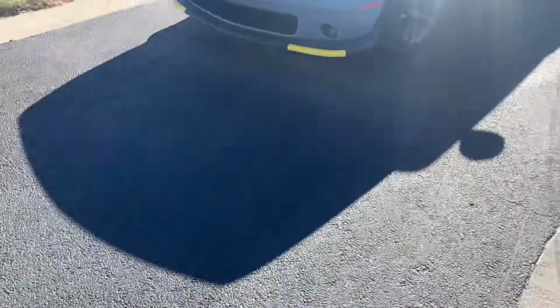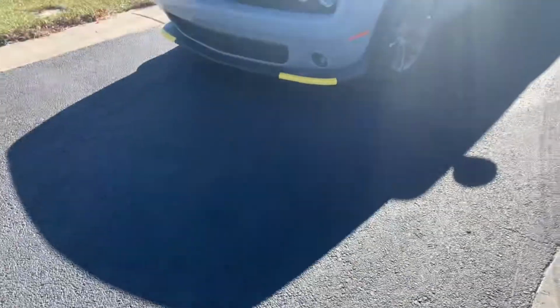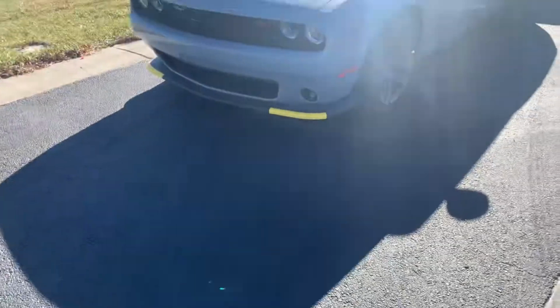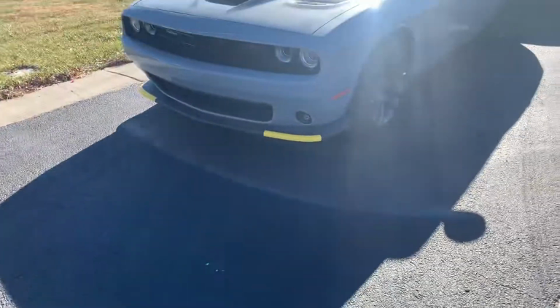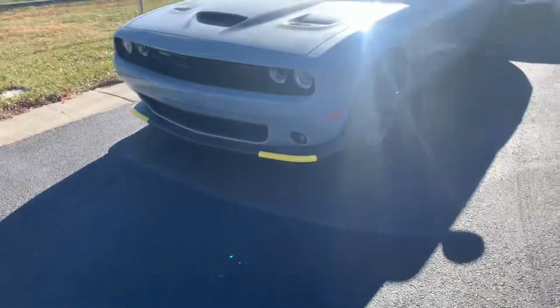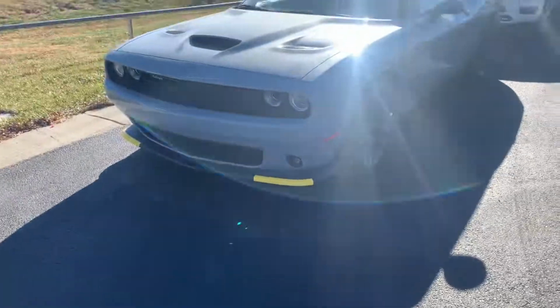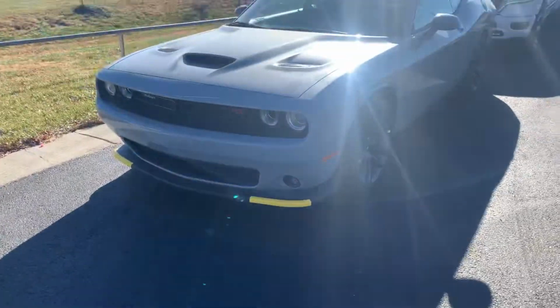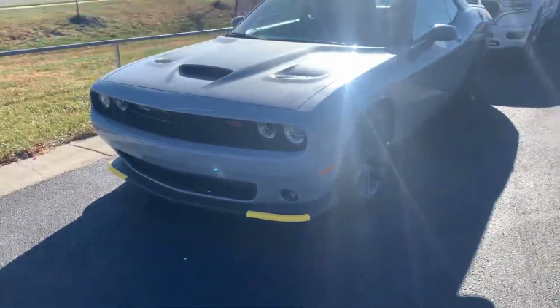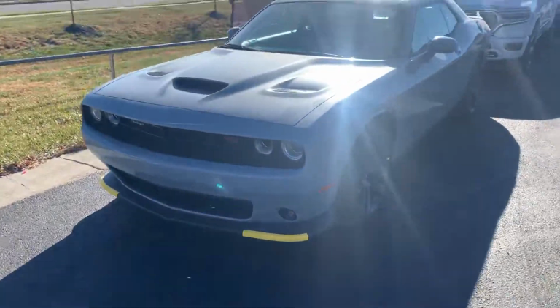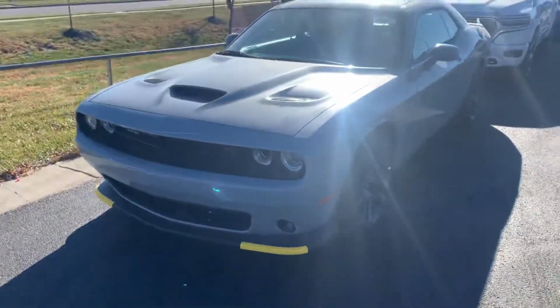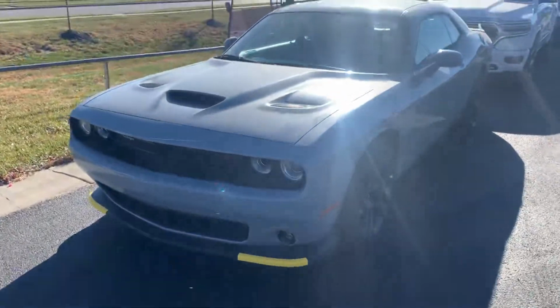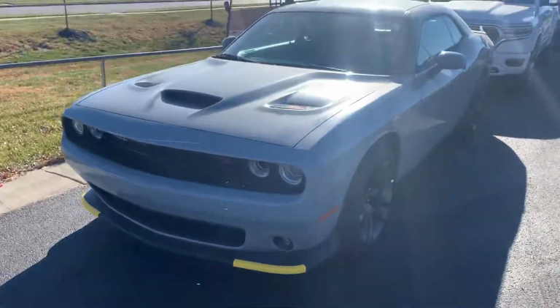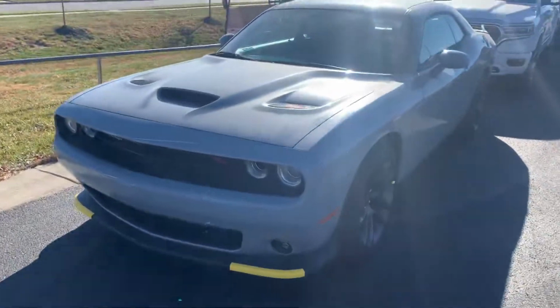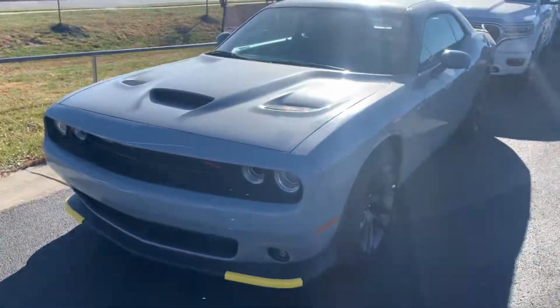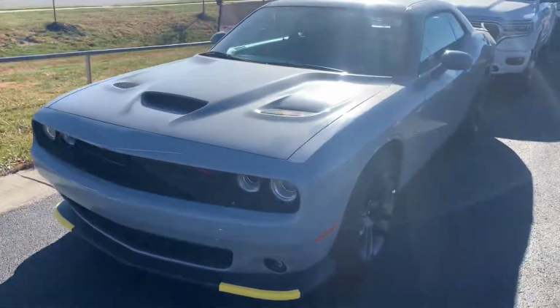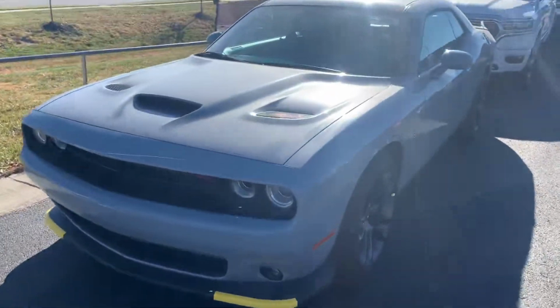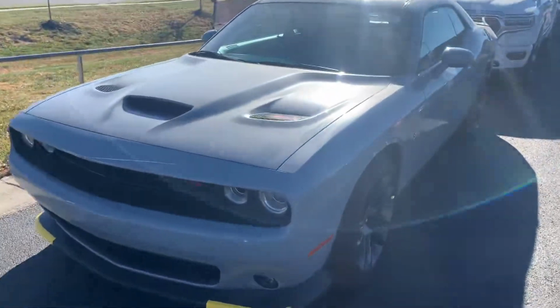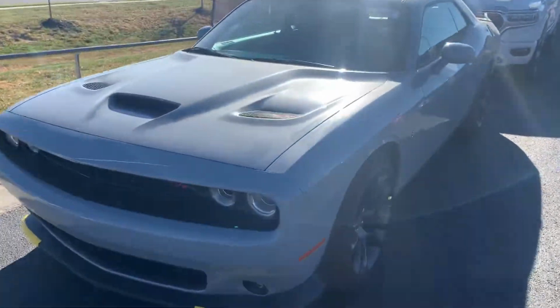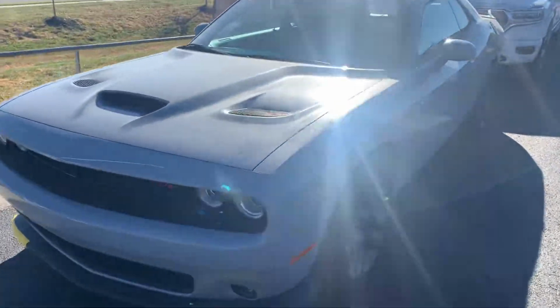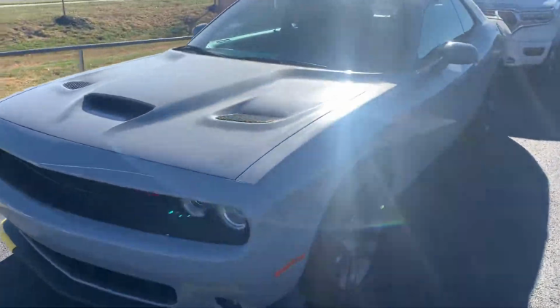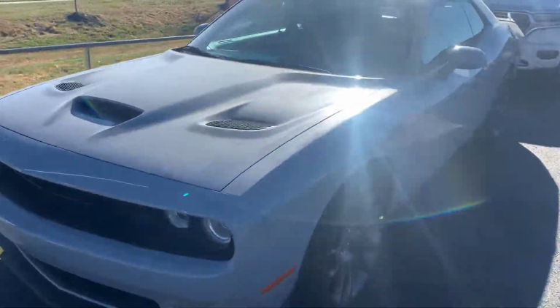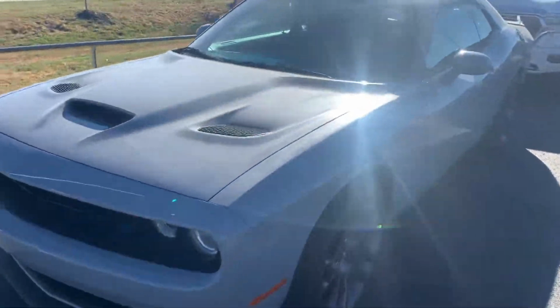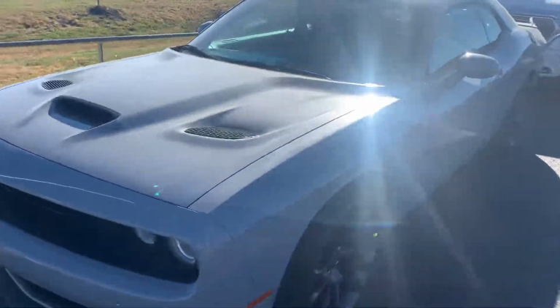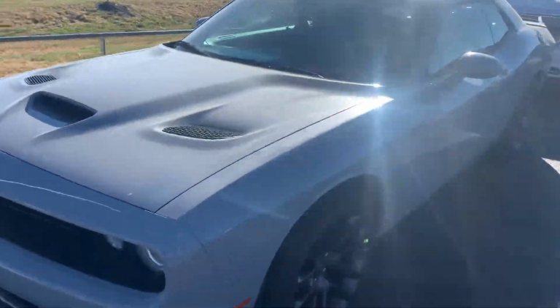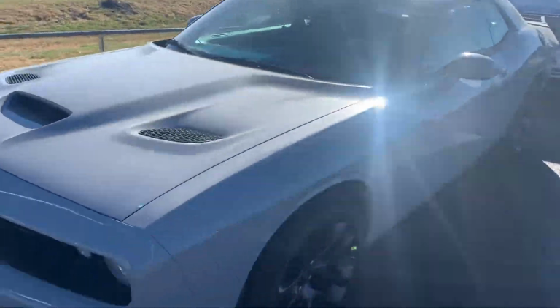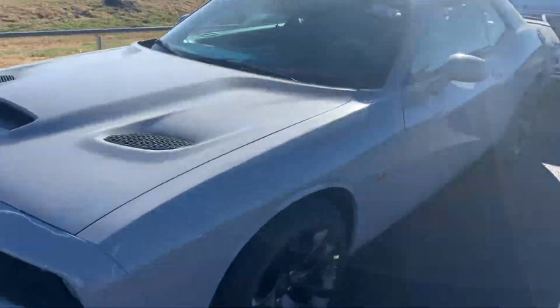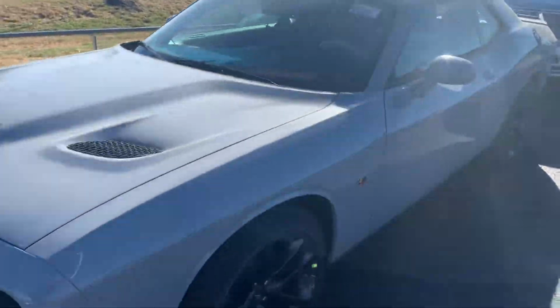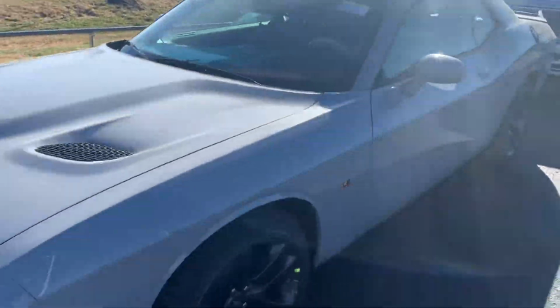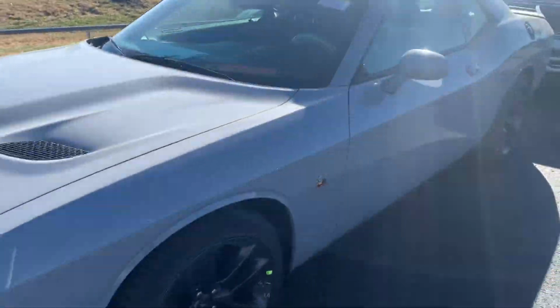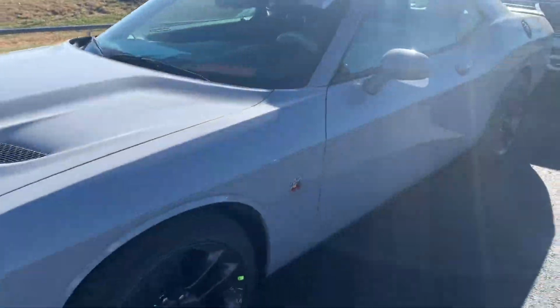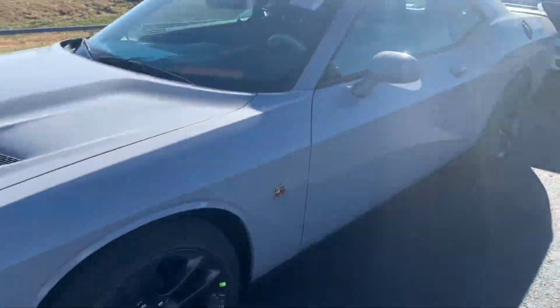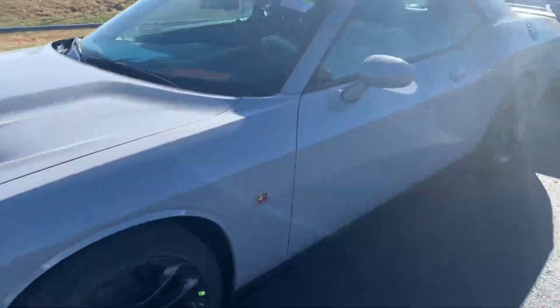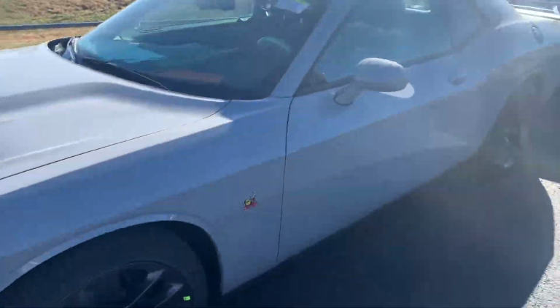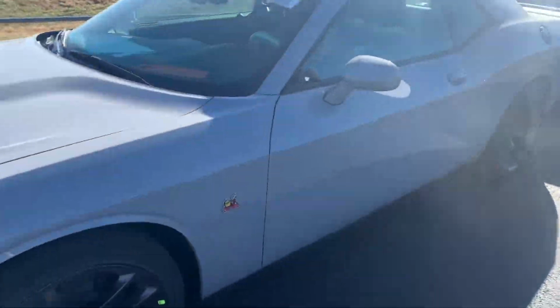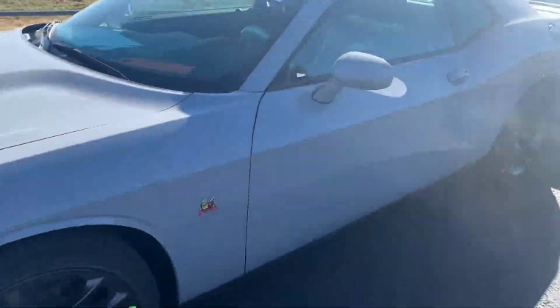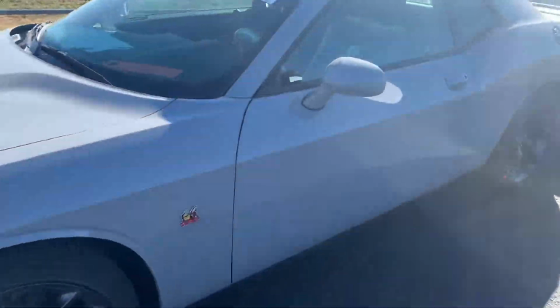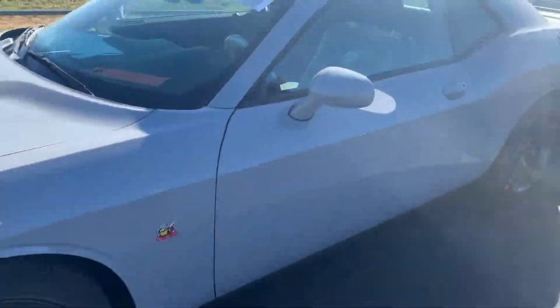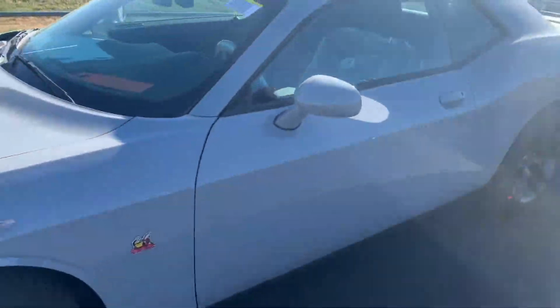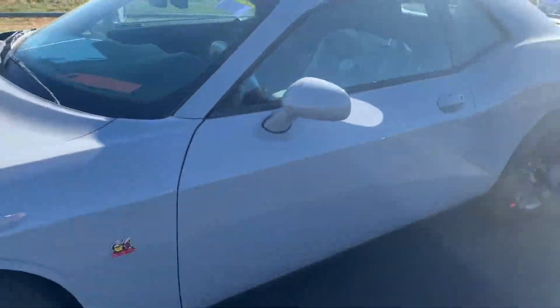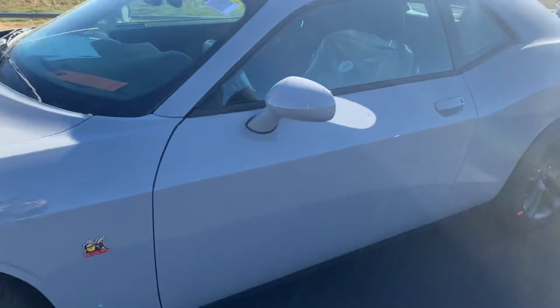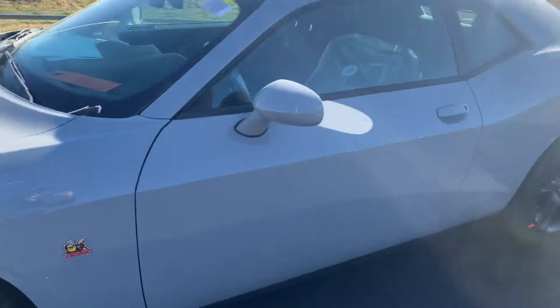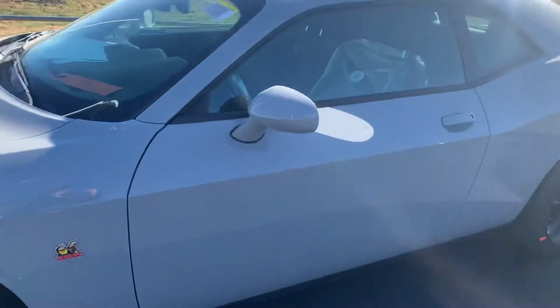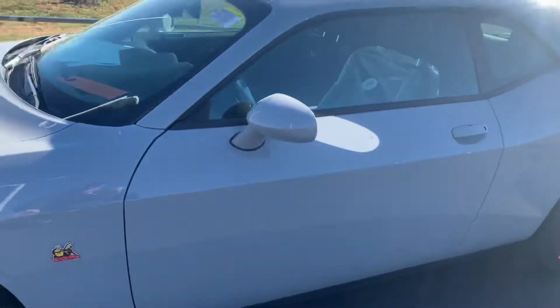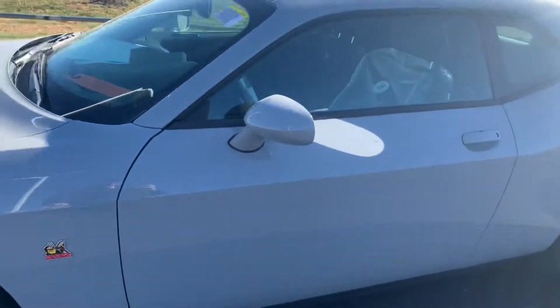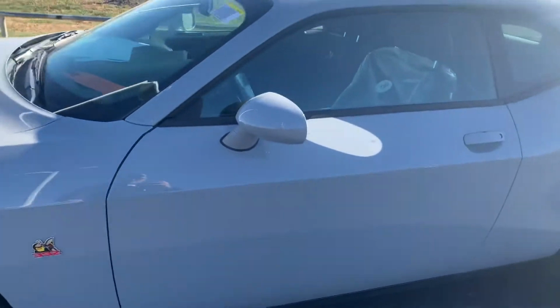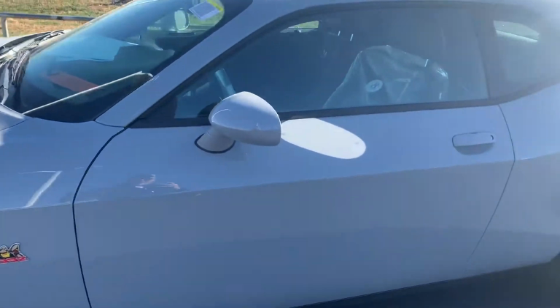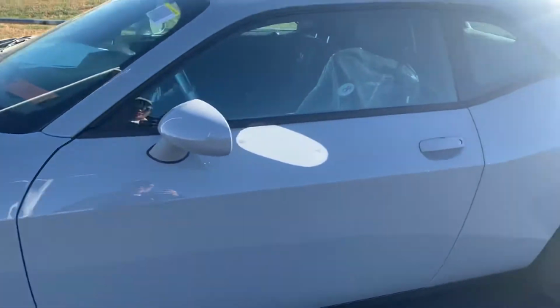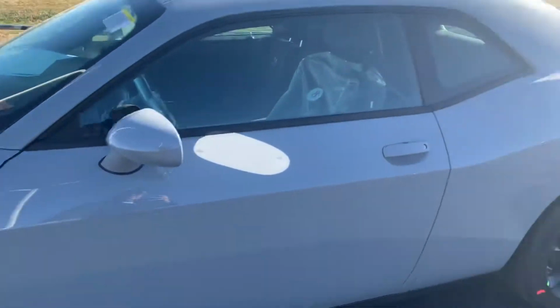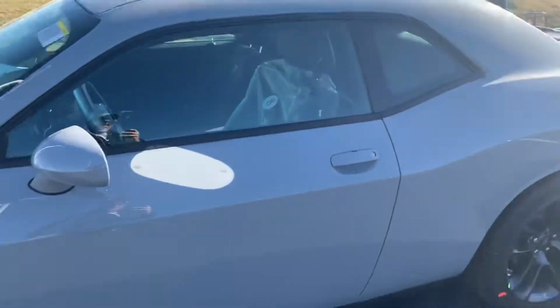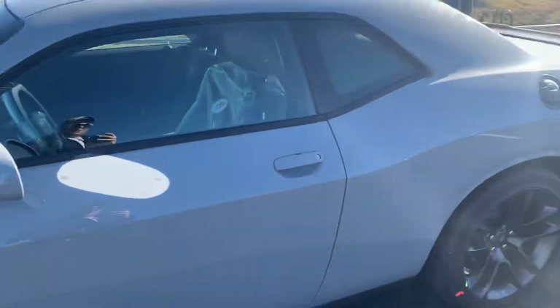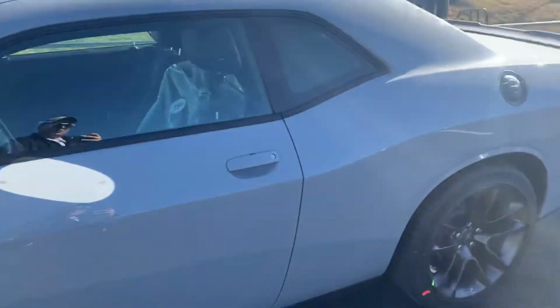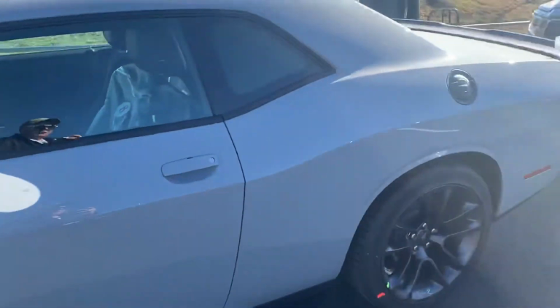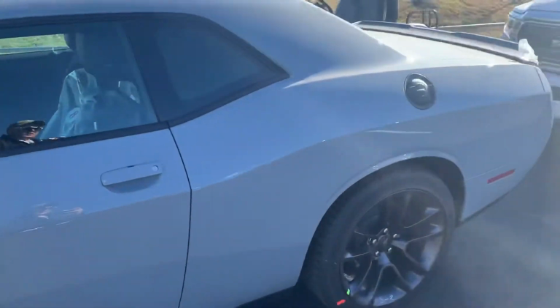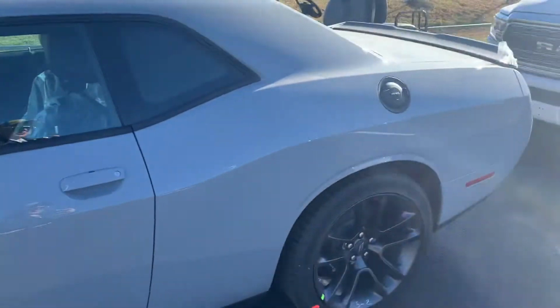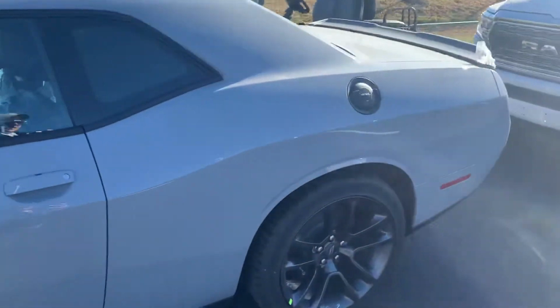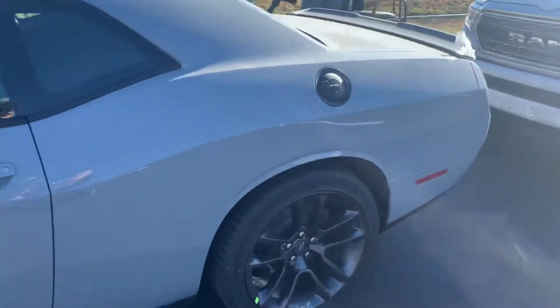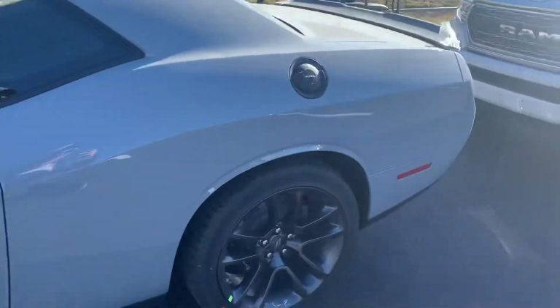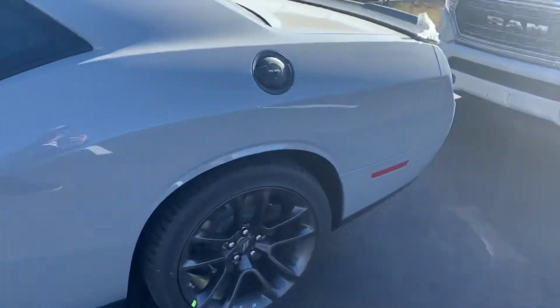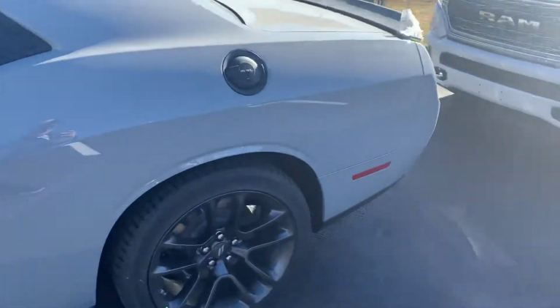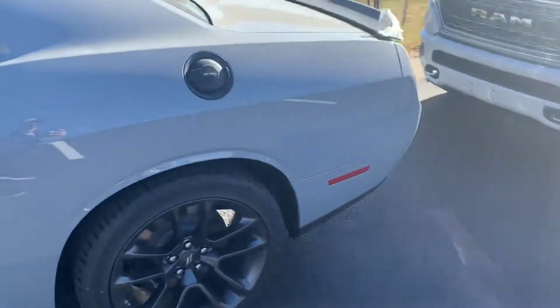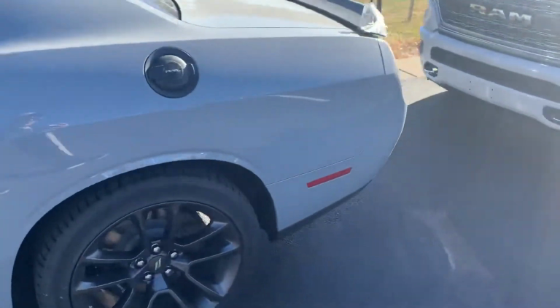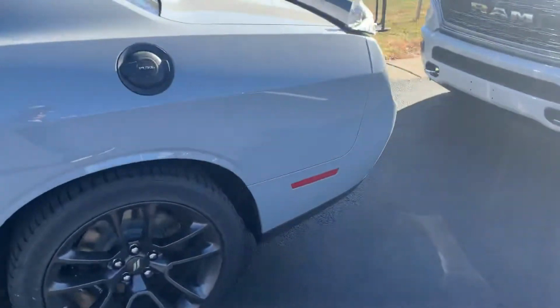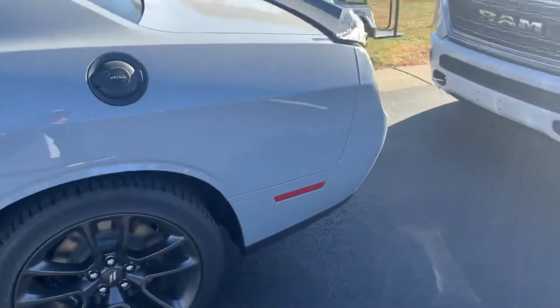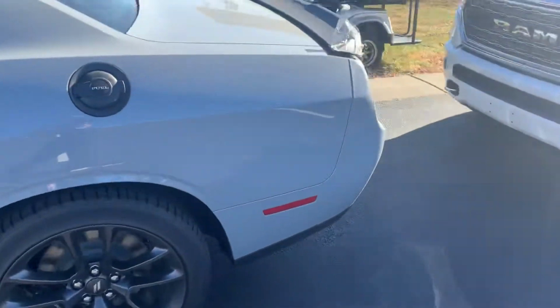What's going on guys? This is Colin with Victory. Check out this 2021 Scat Pack that we just got in. It's Smoke Show.